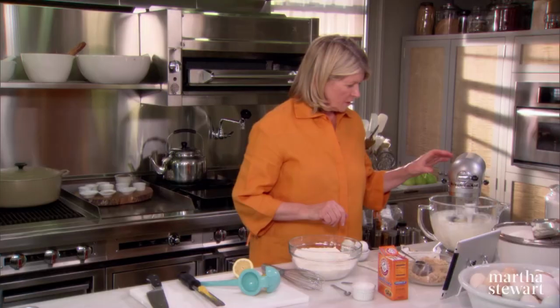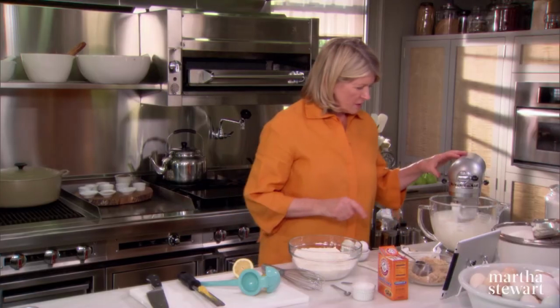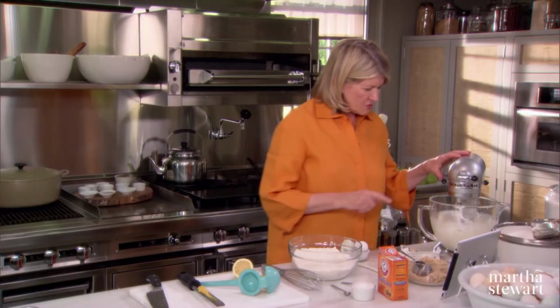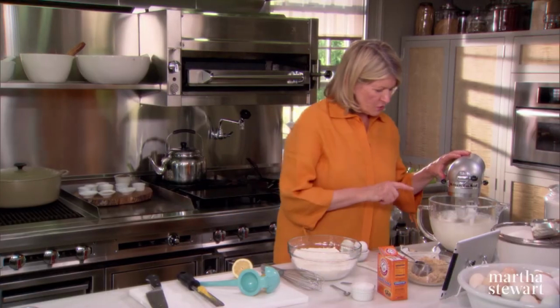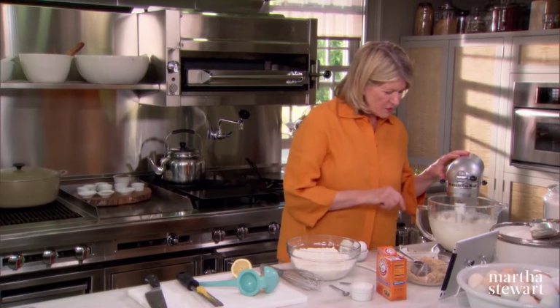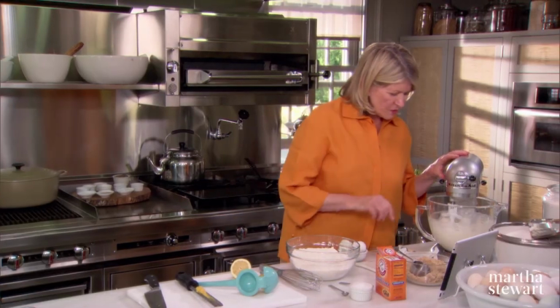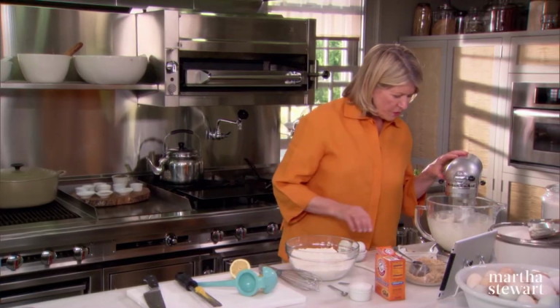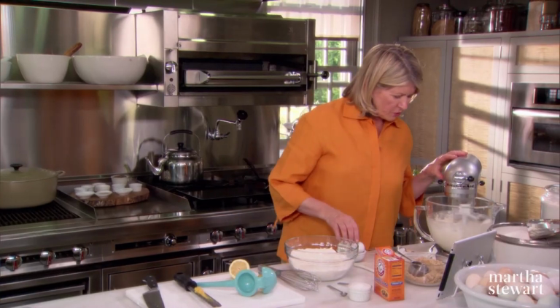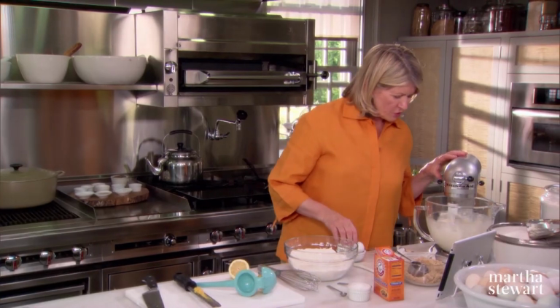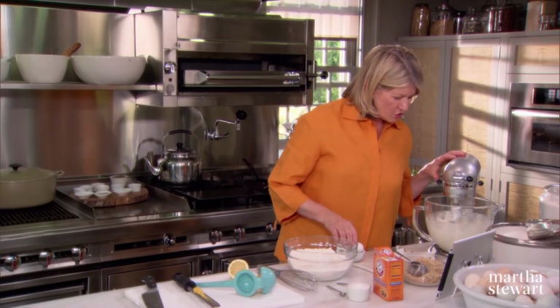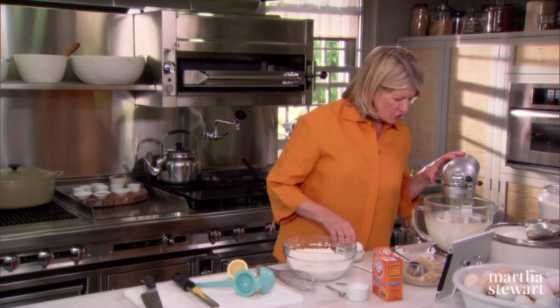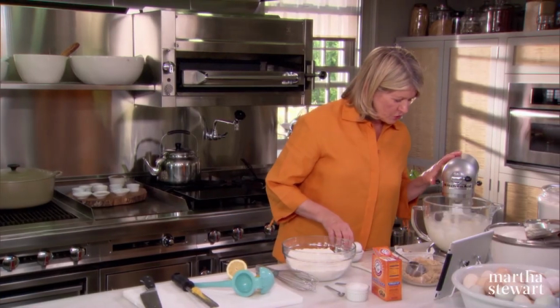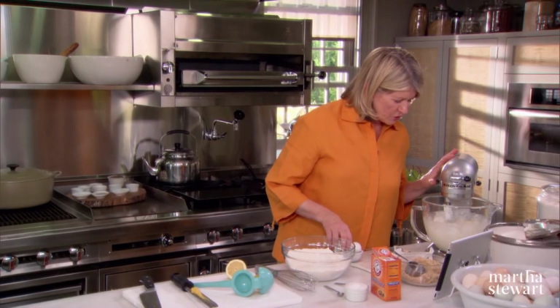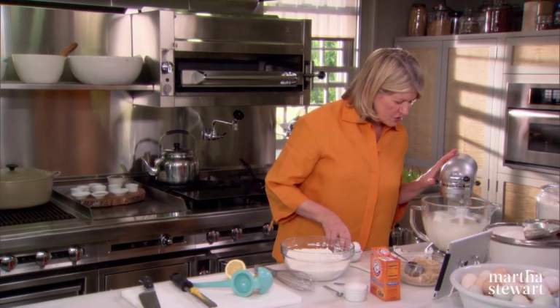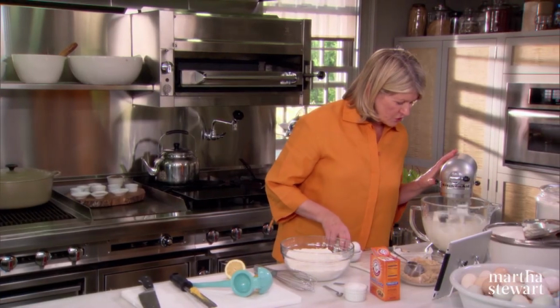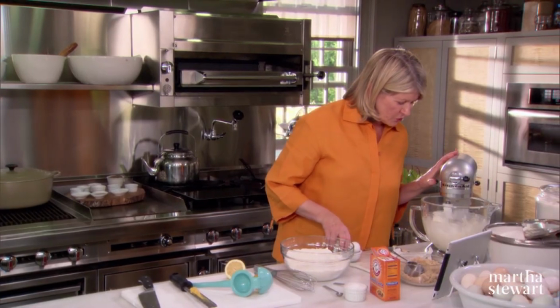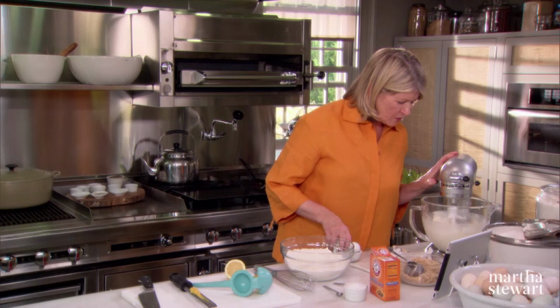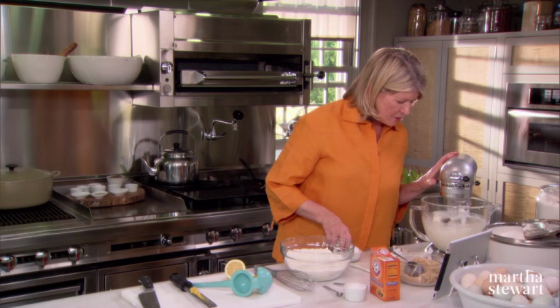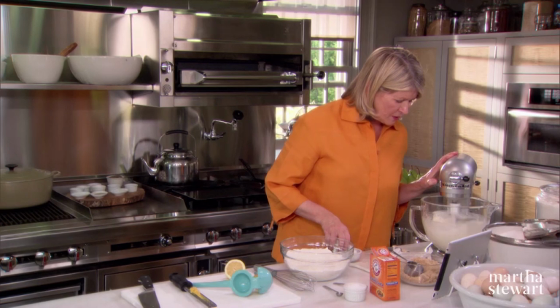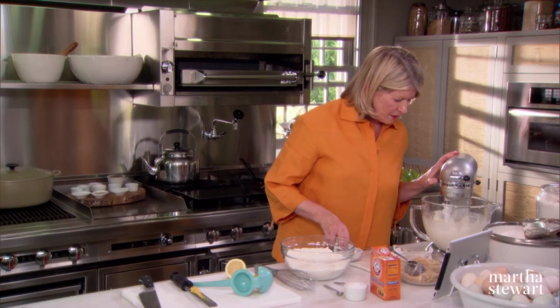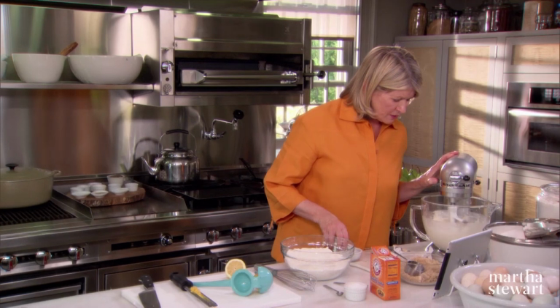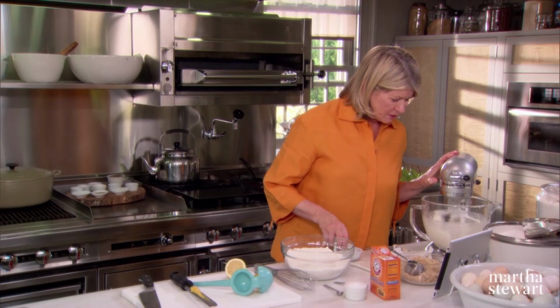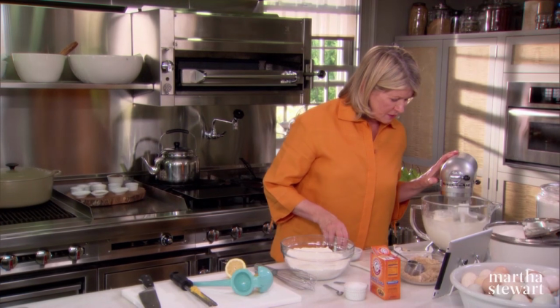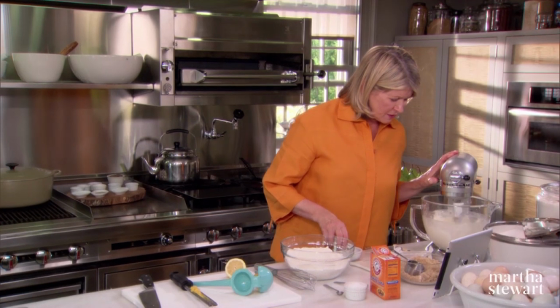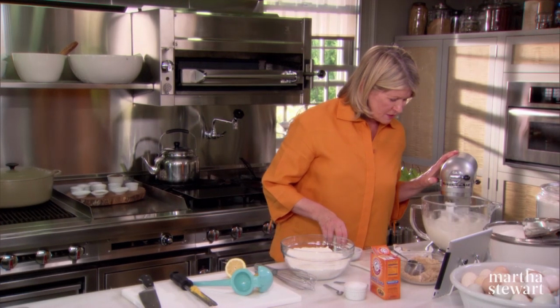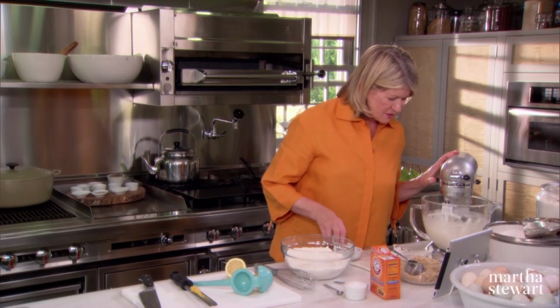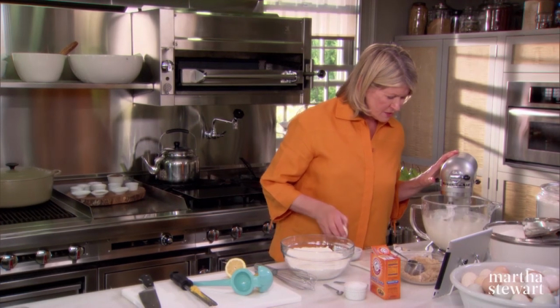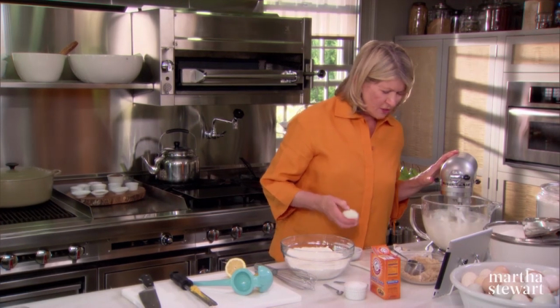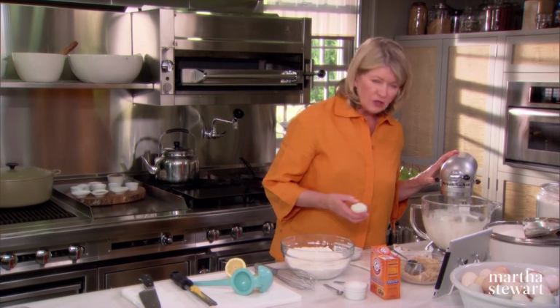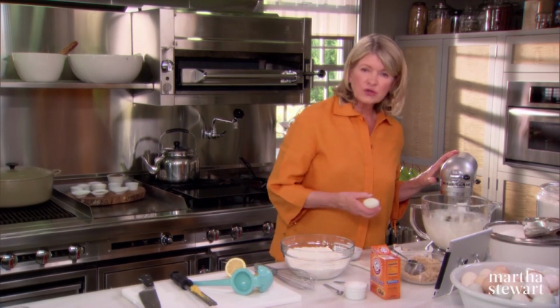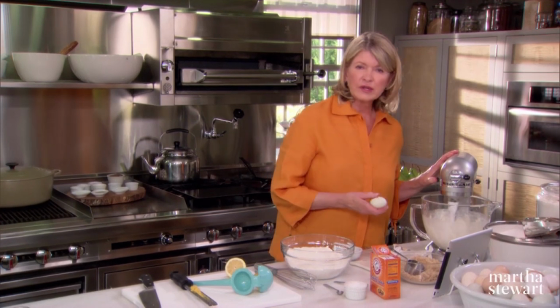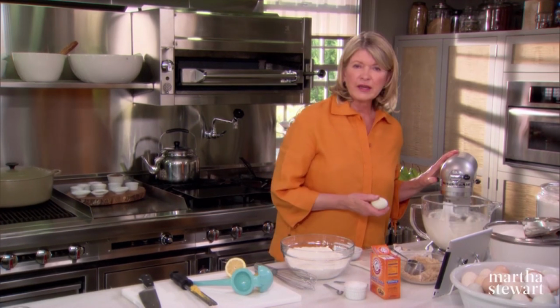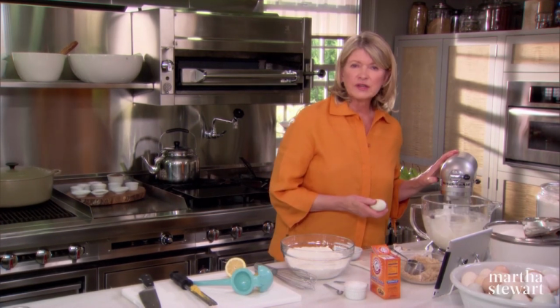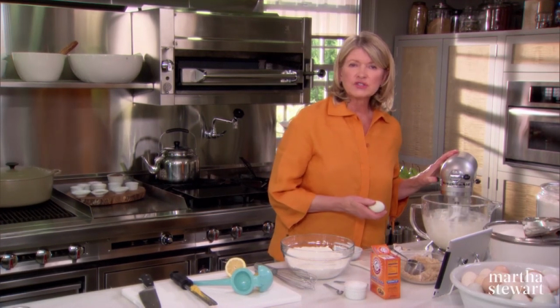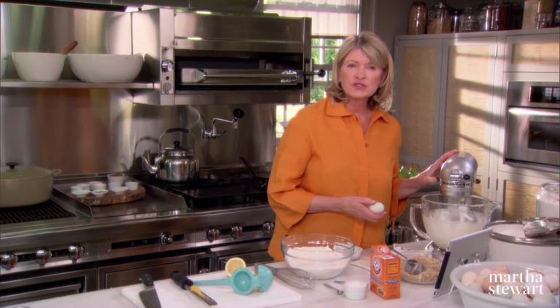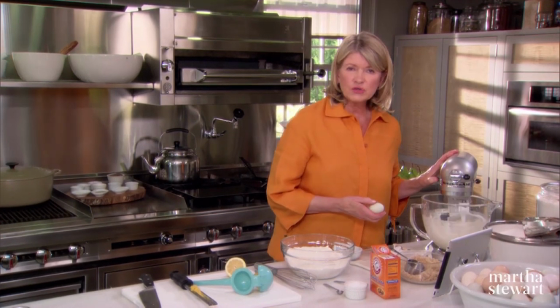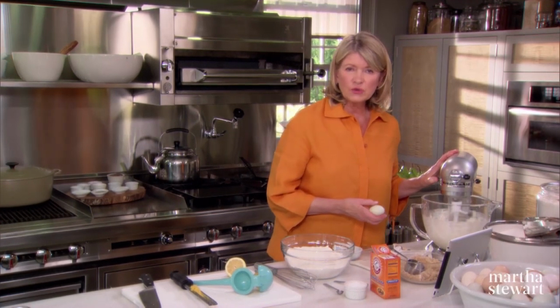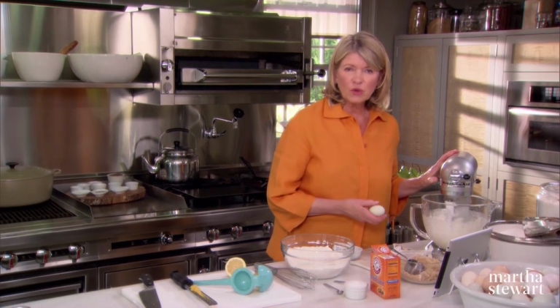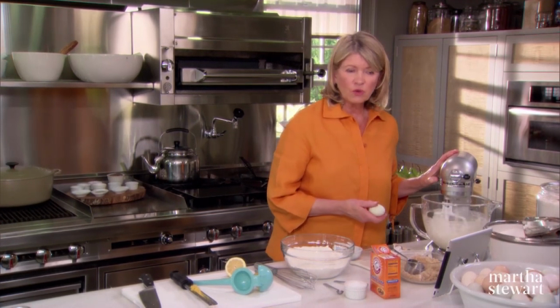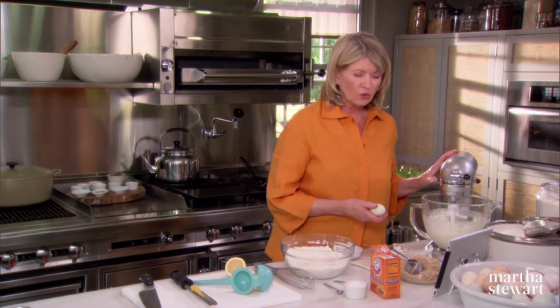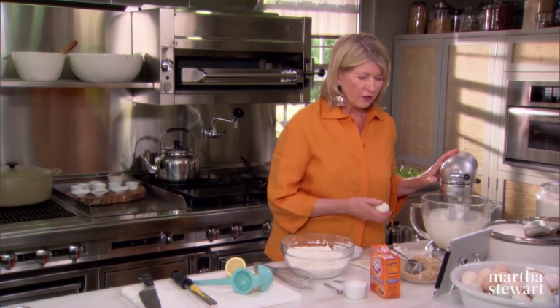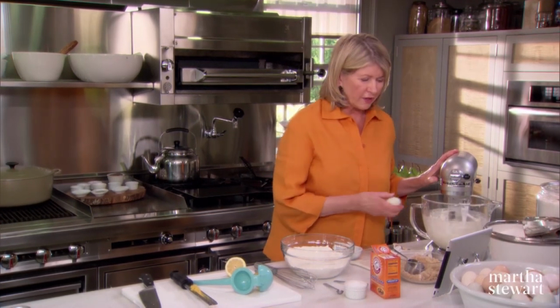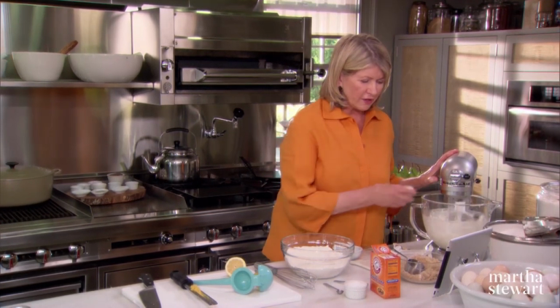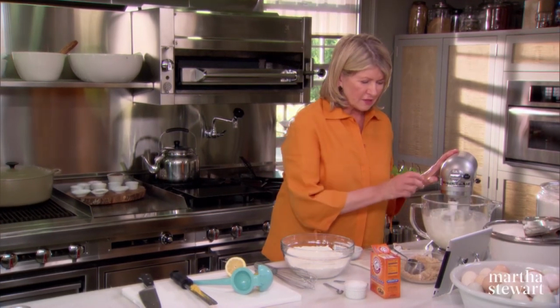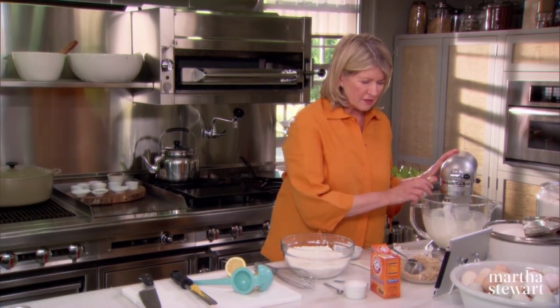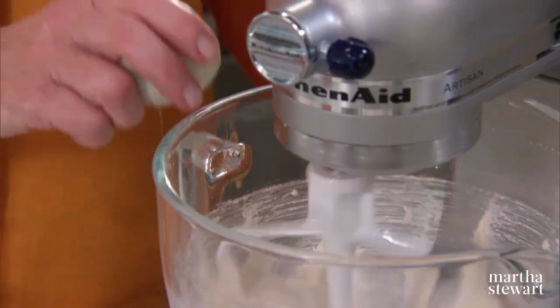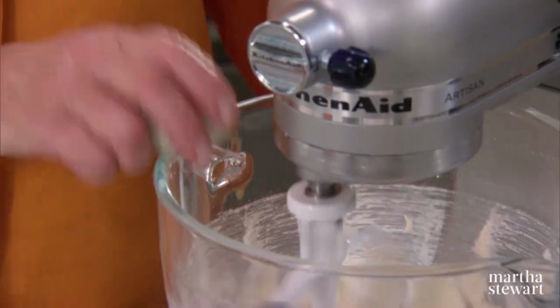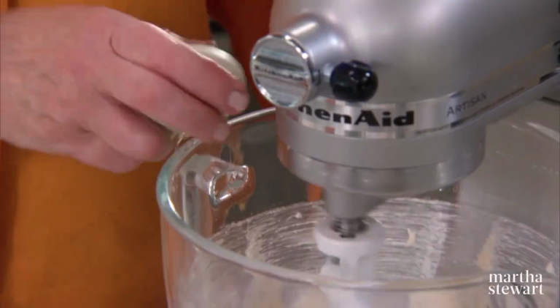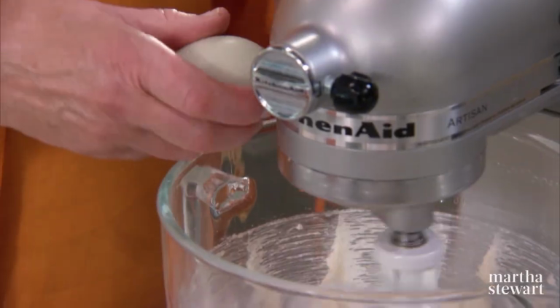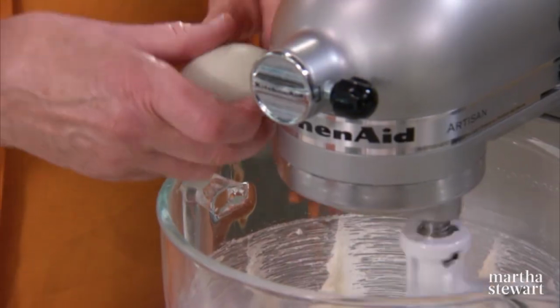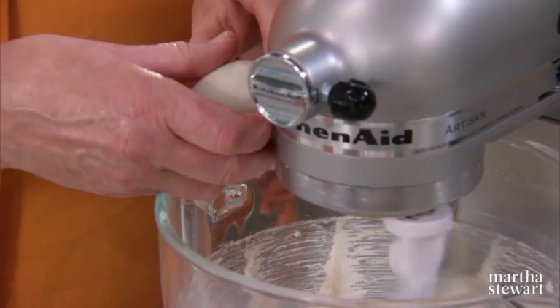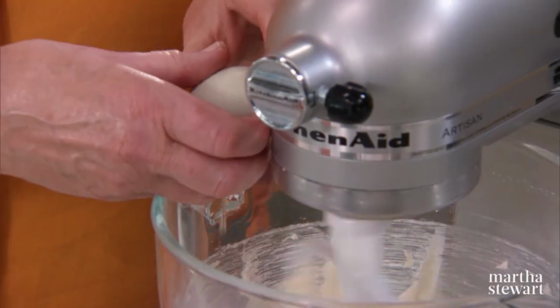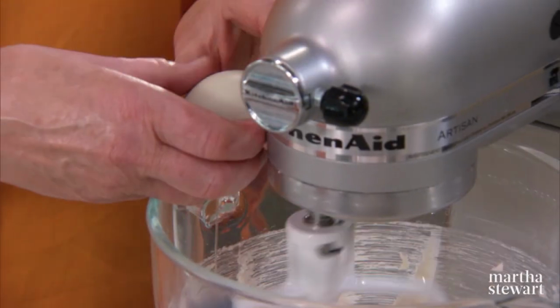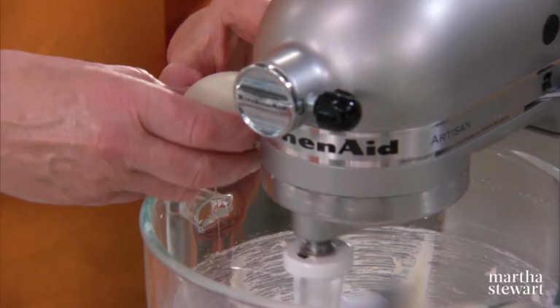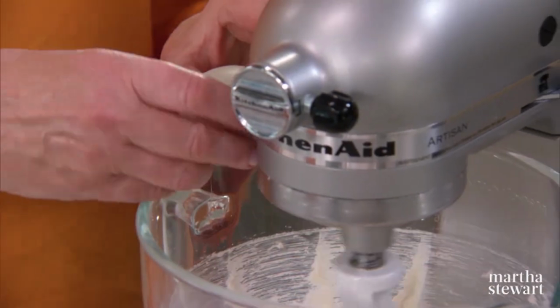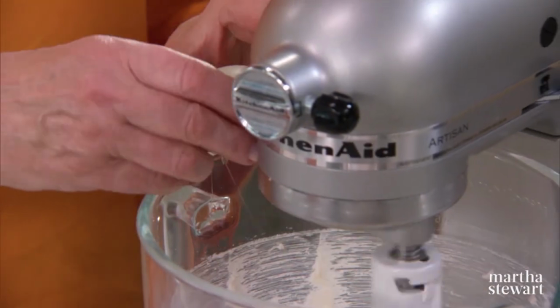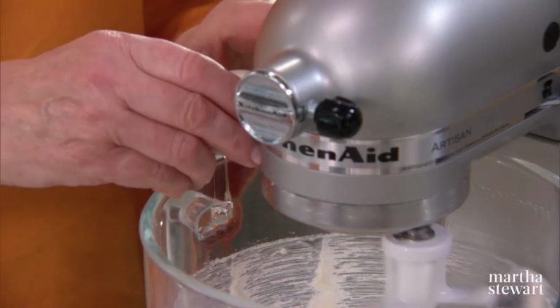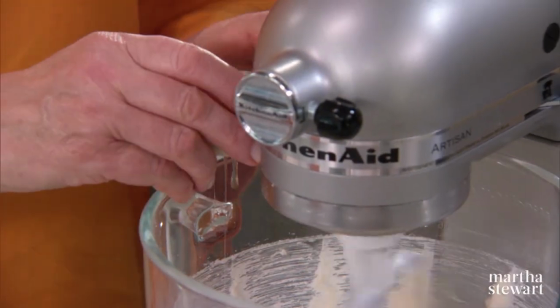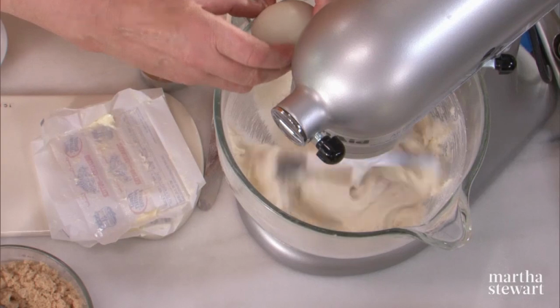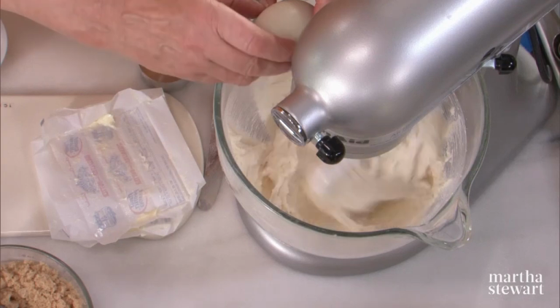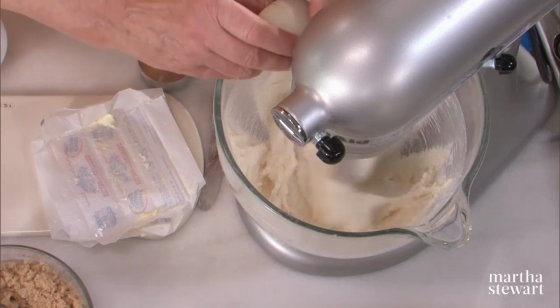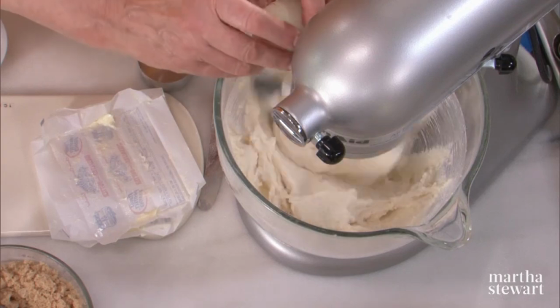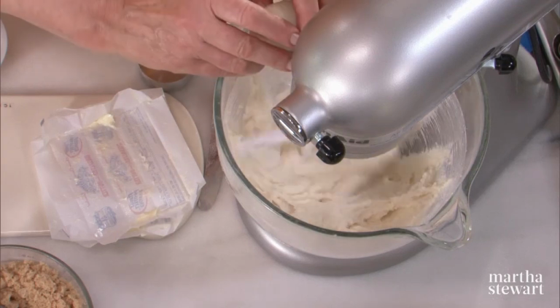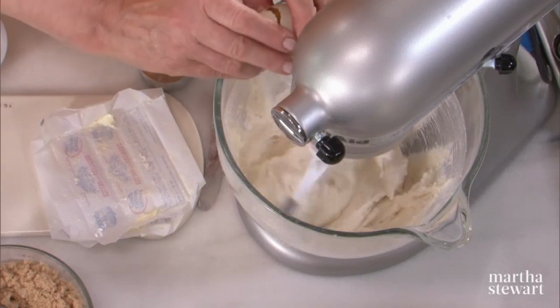As soon as the butter and sugar is creamy — and it is — you can add two whole eggs. Large eggs.